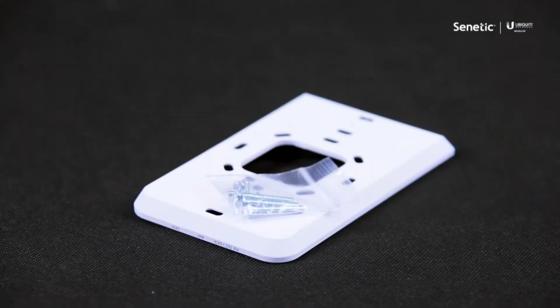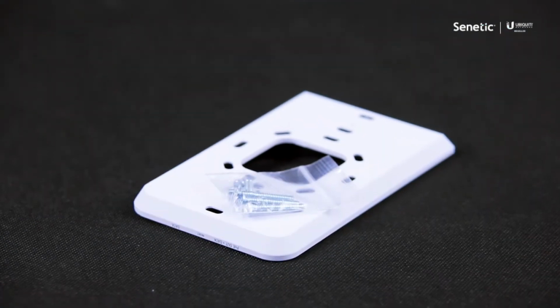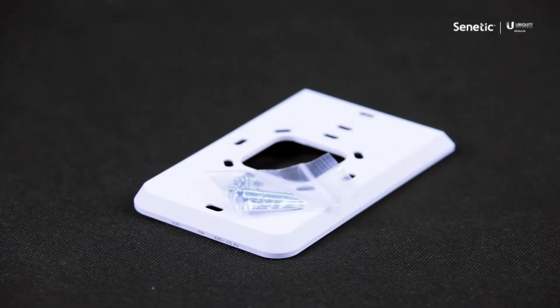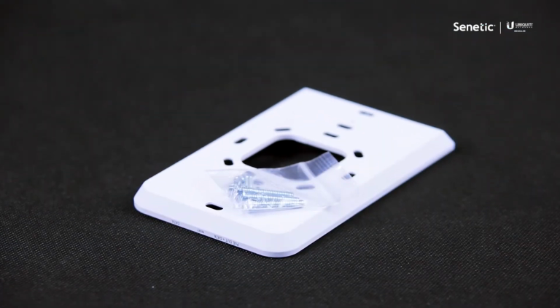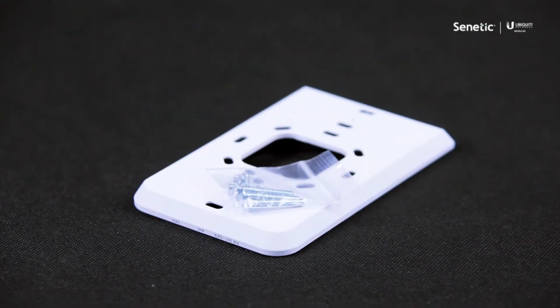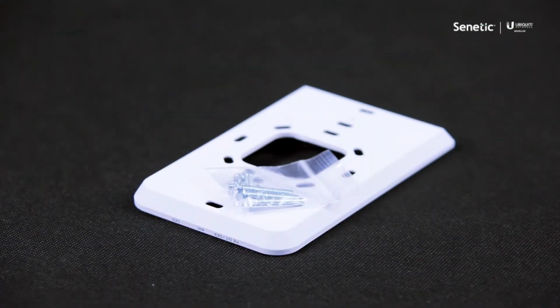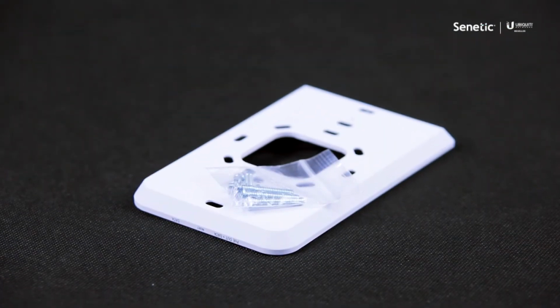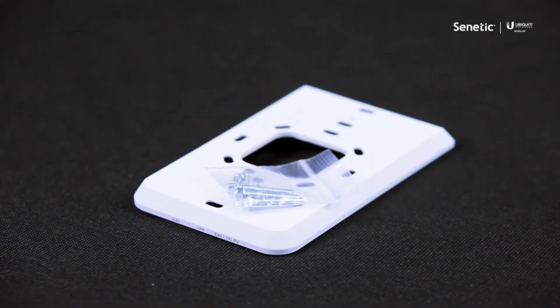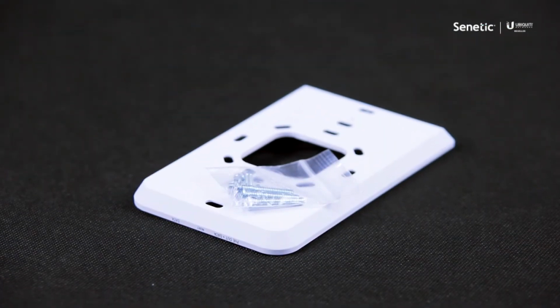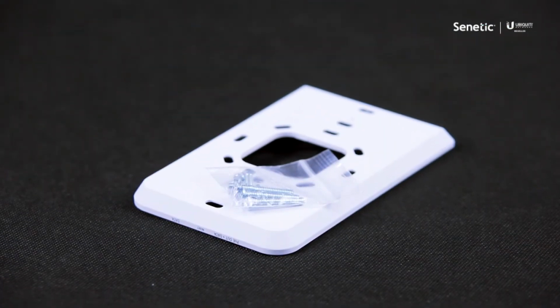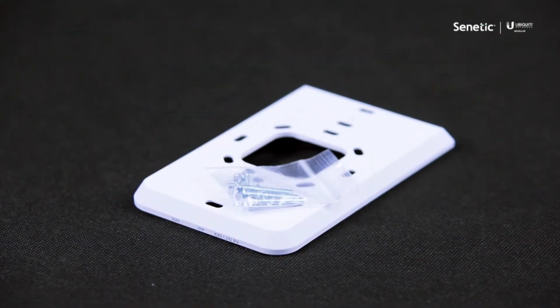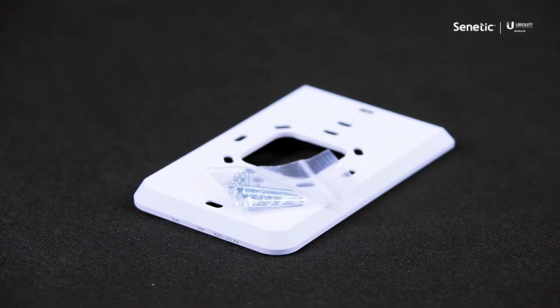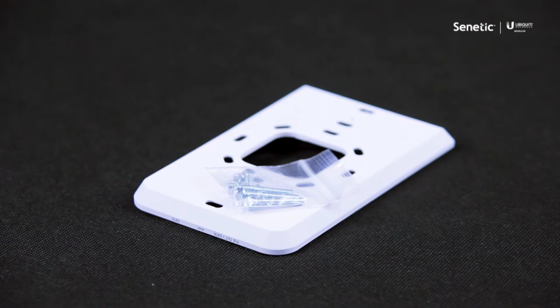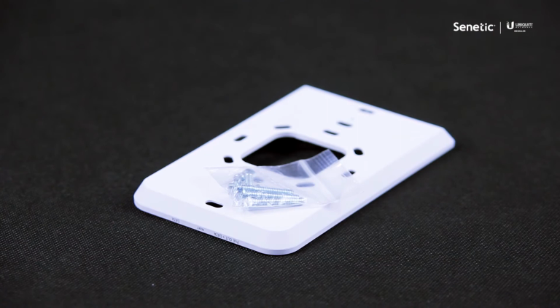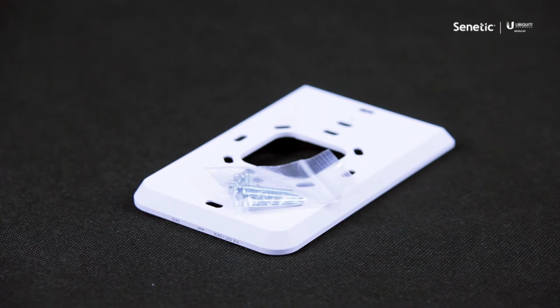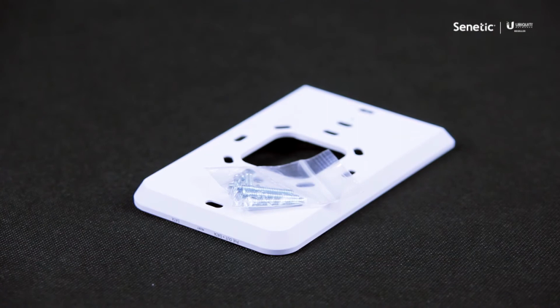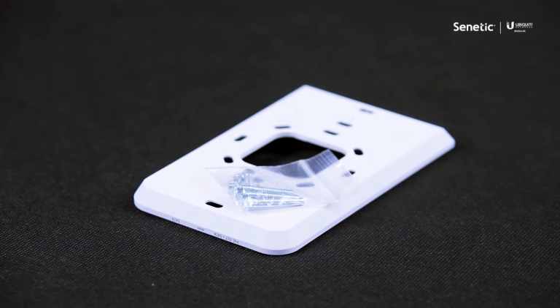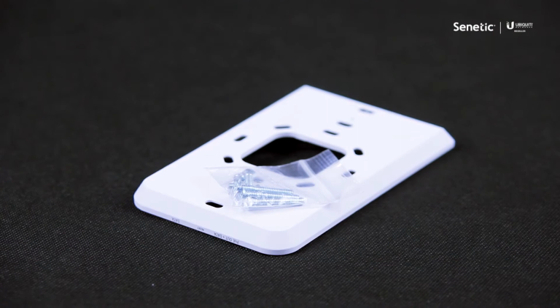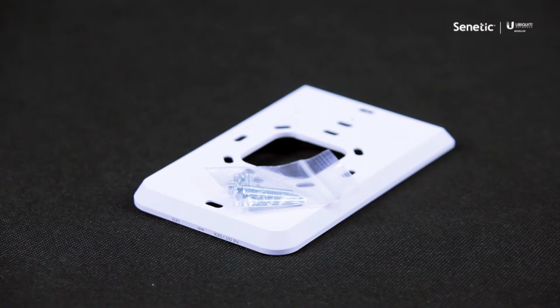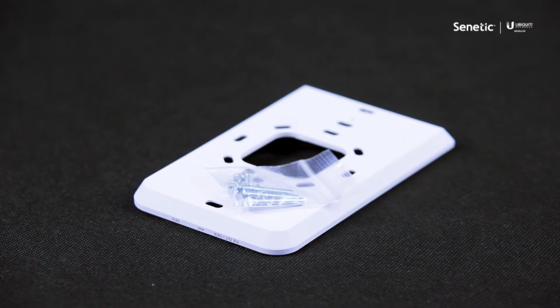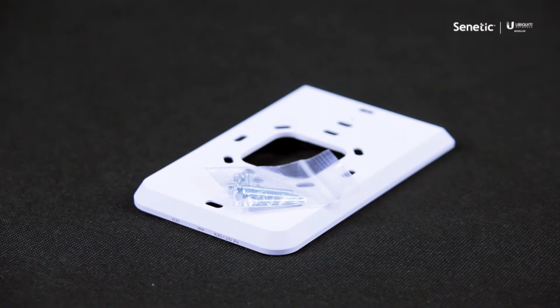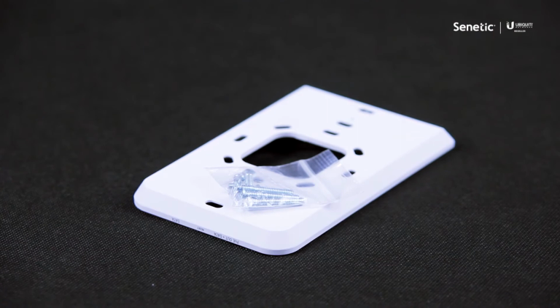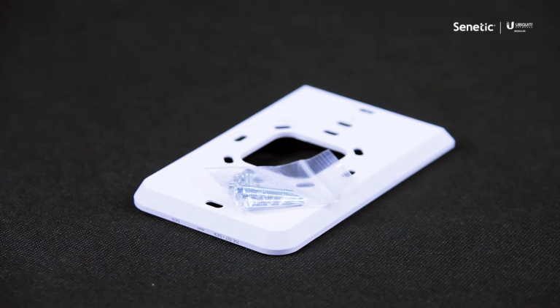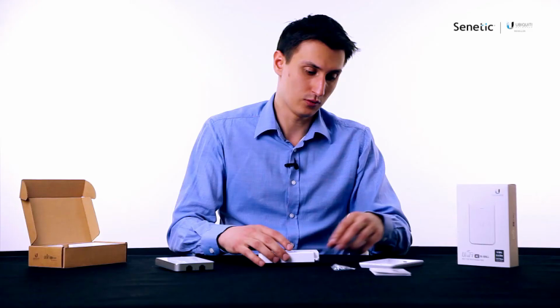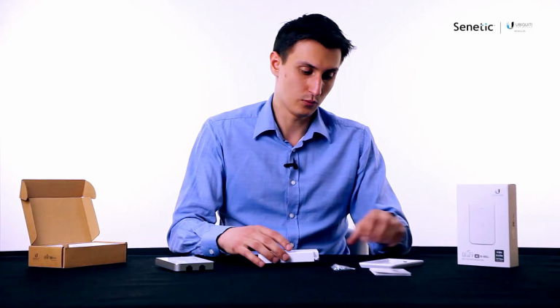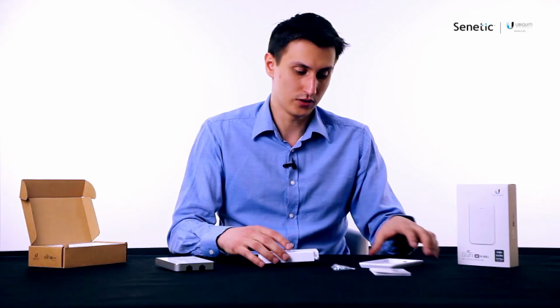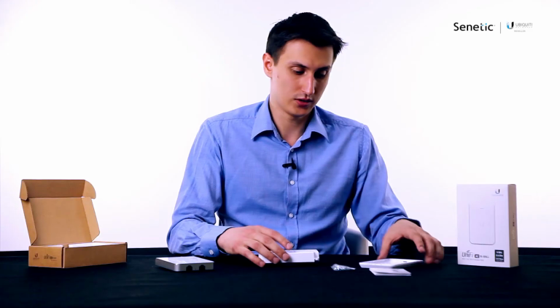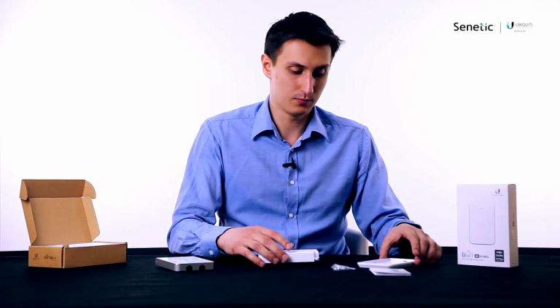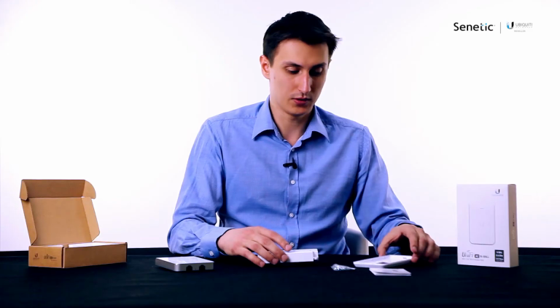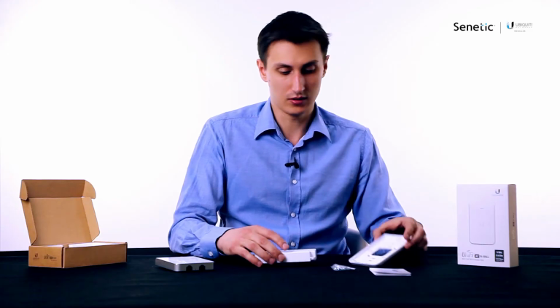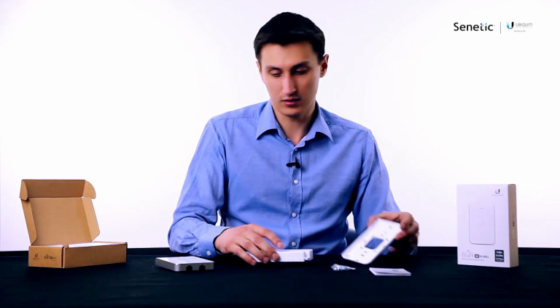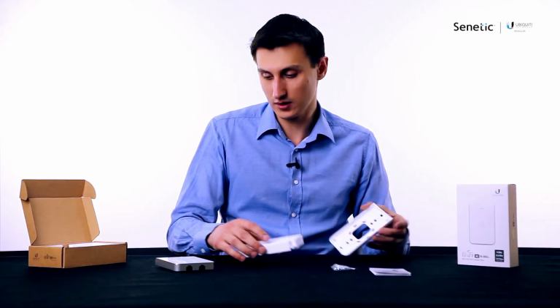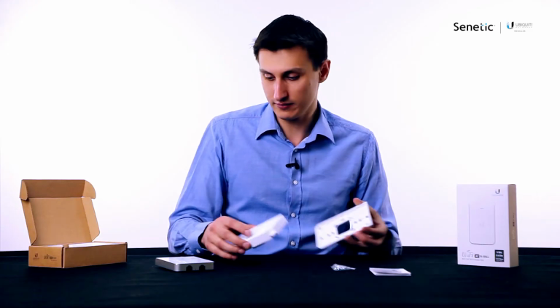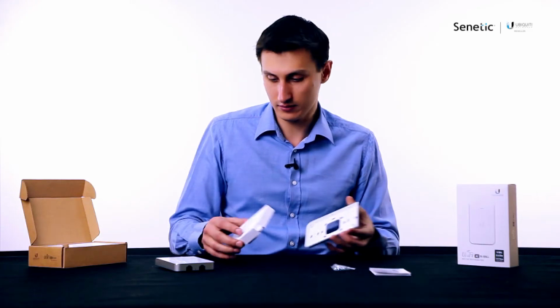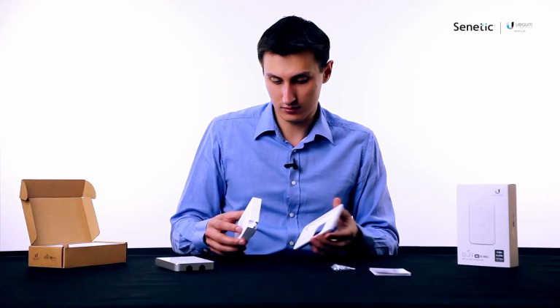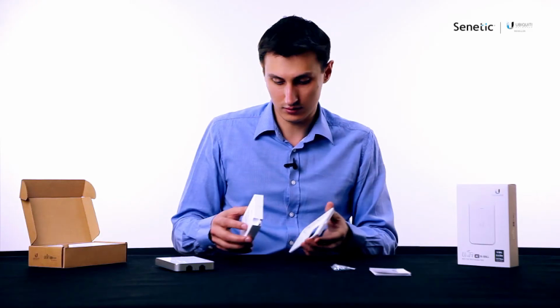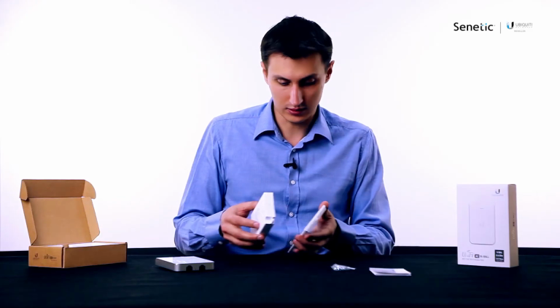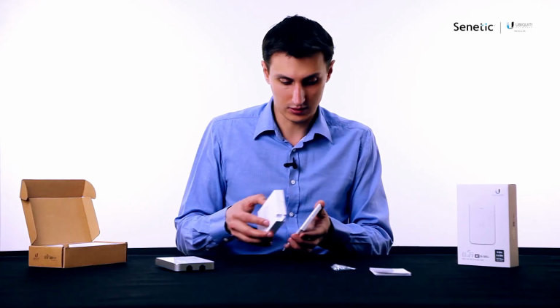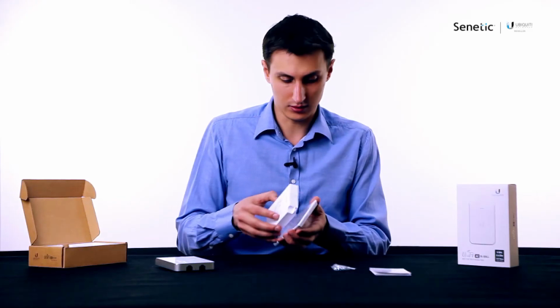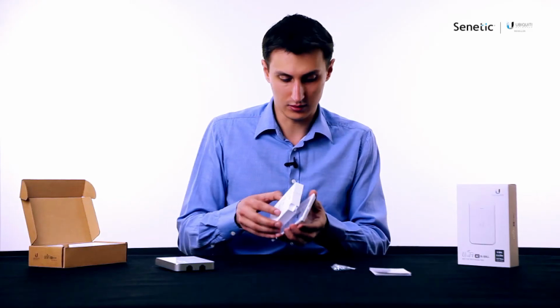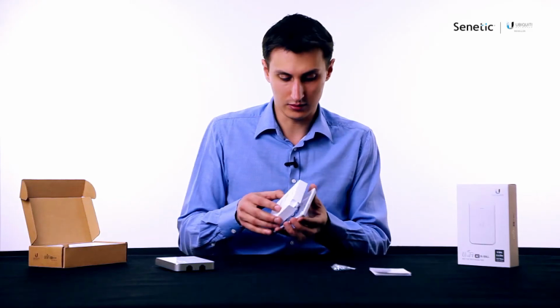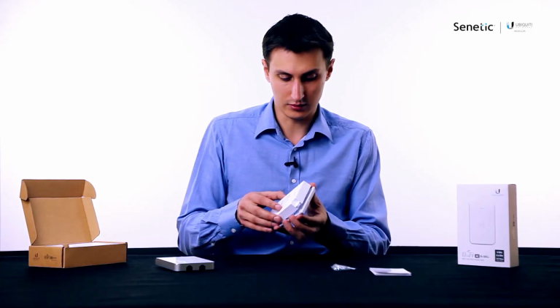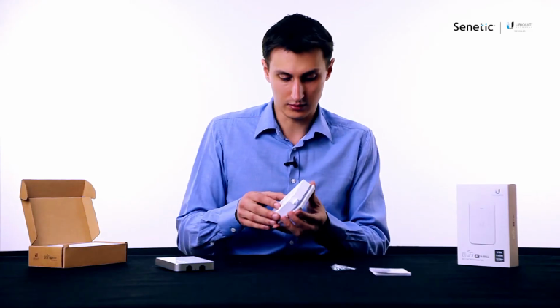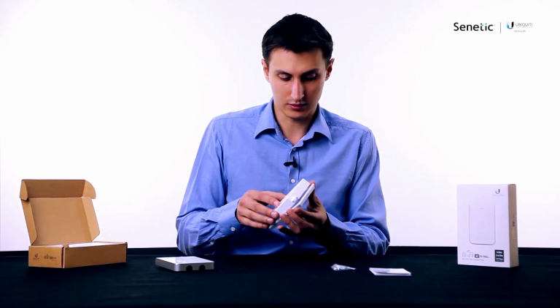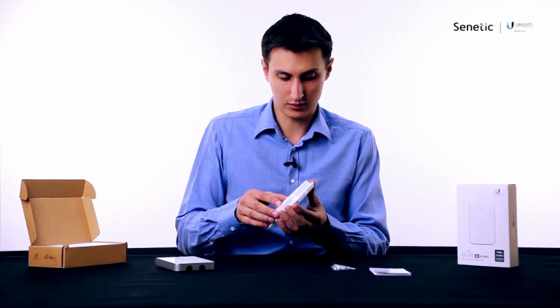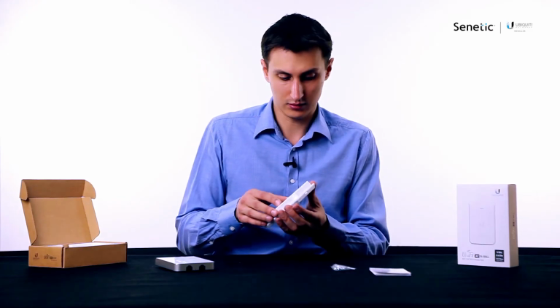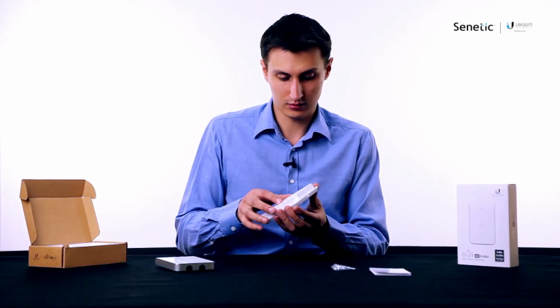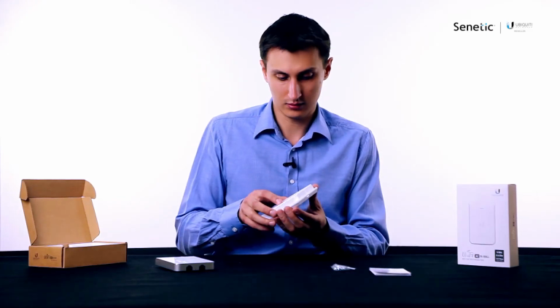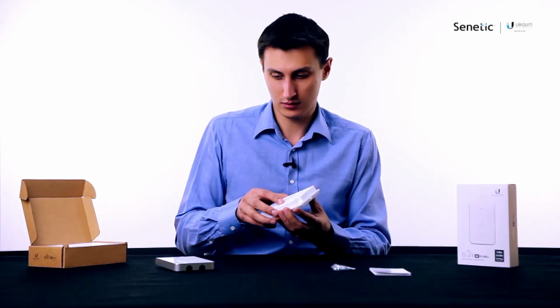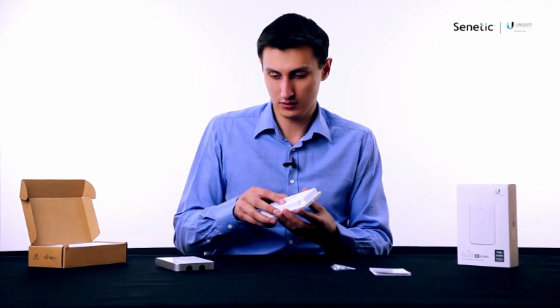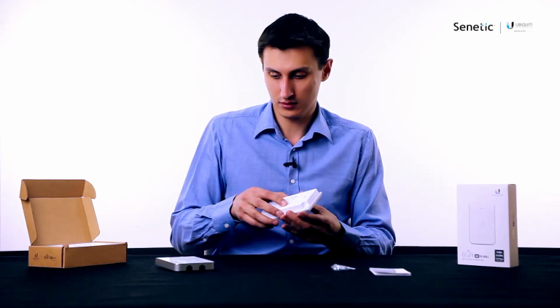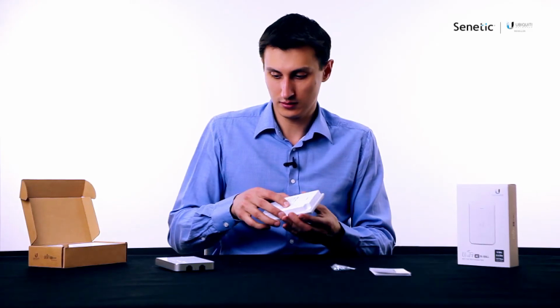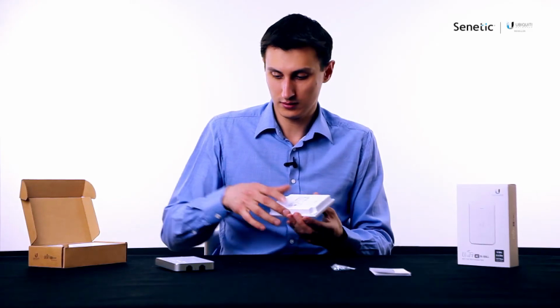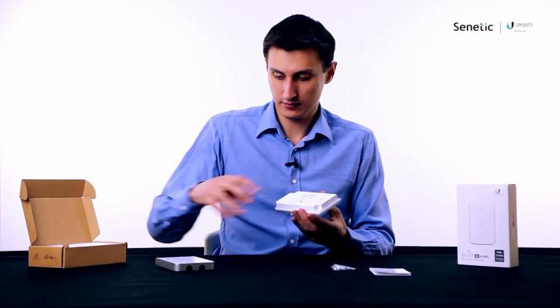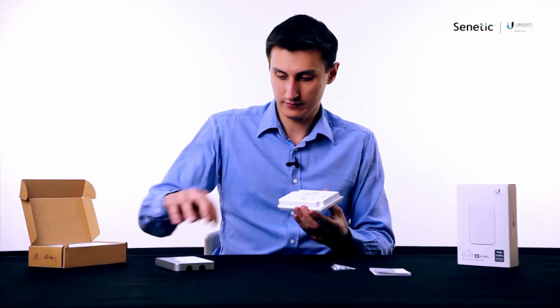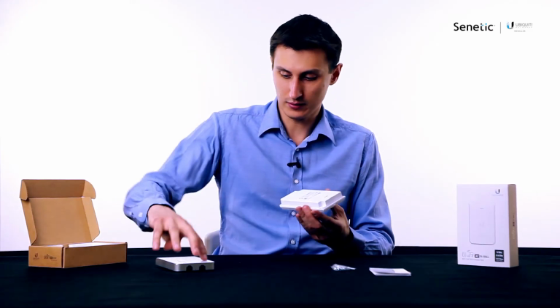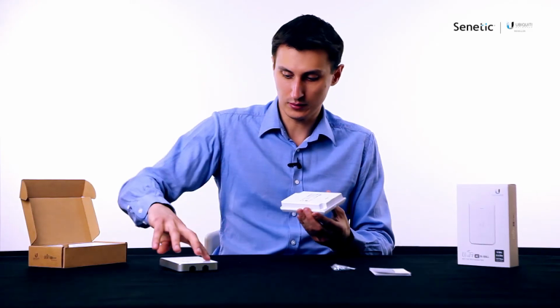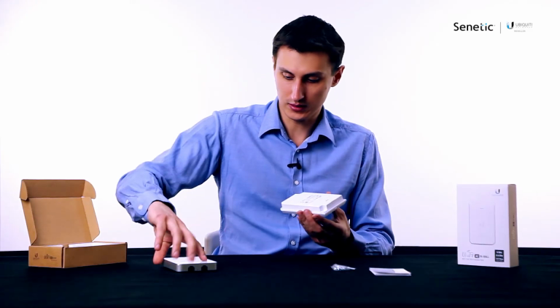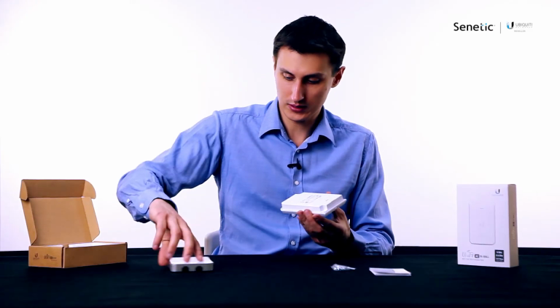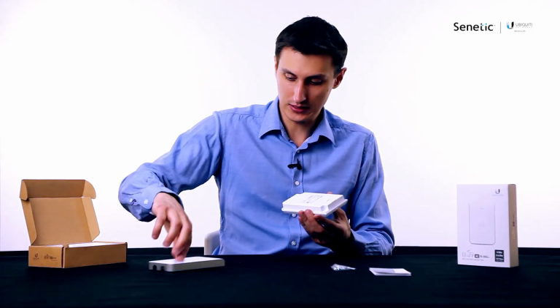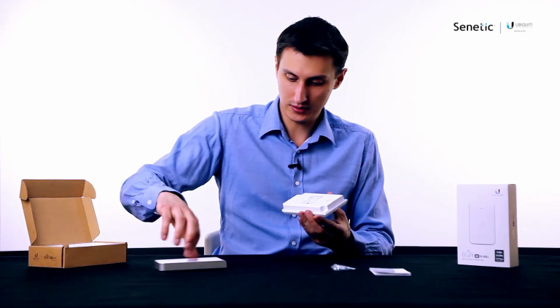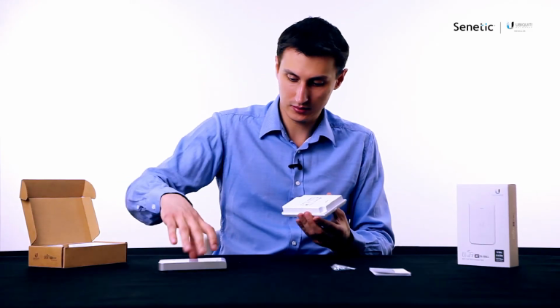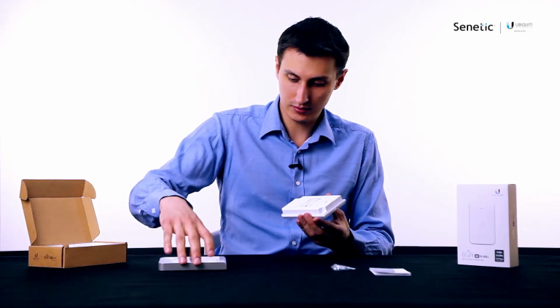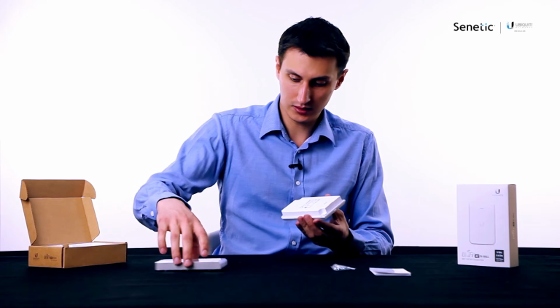The device is pretty nicely designed. Once you put it together it's going to look very aesthetically.